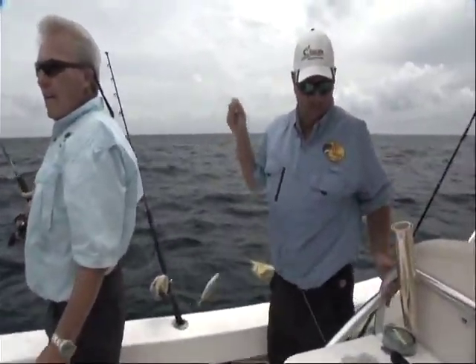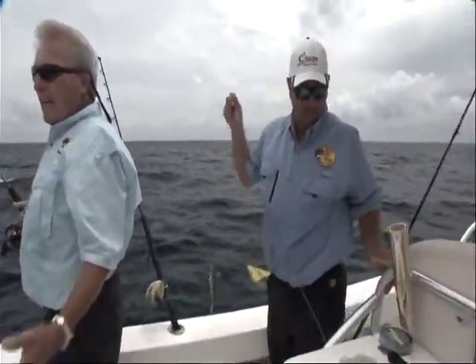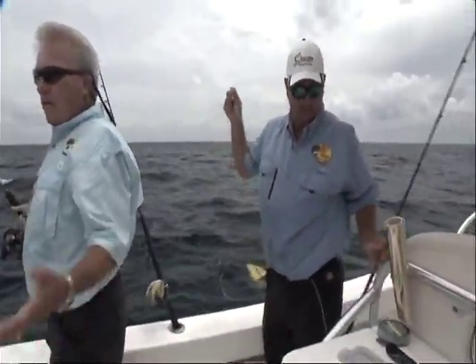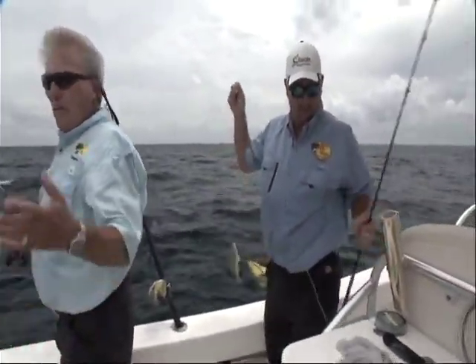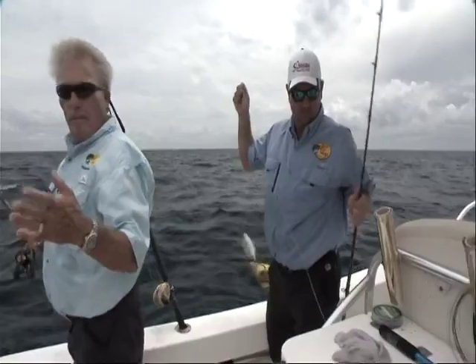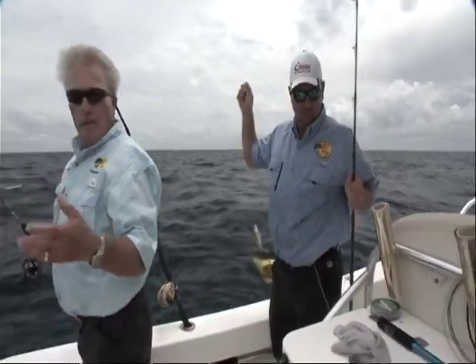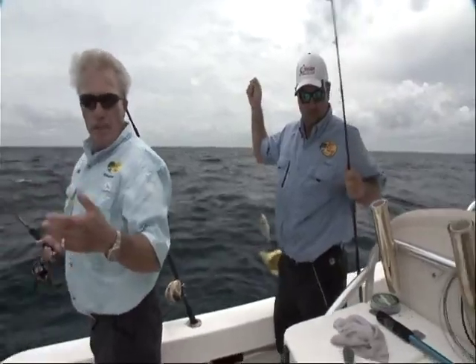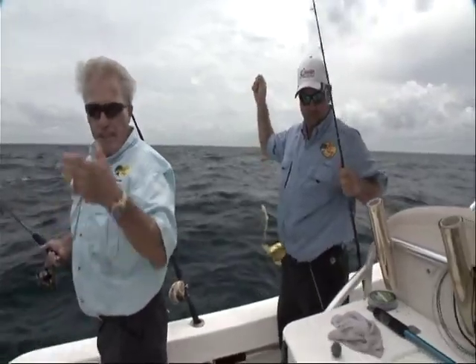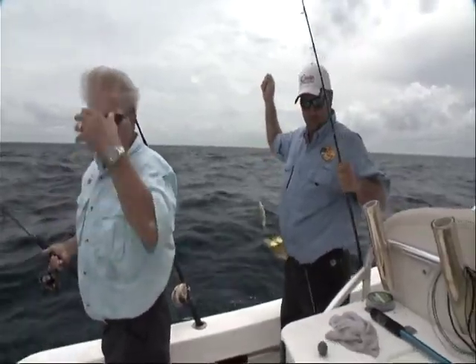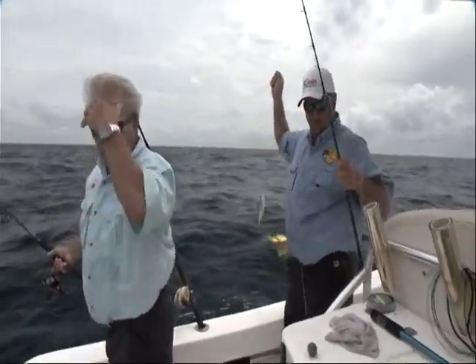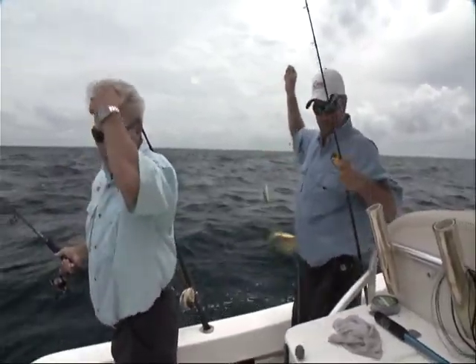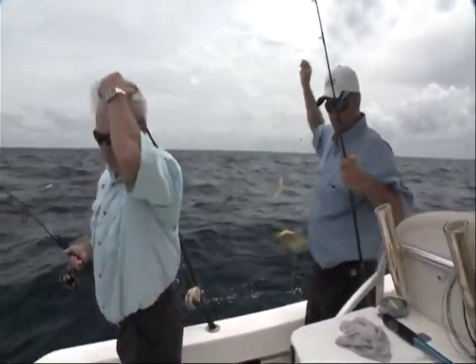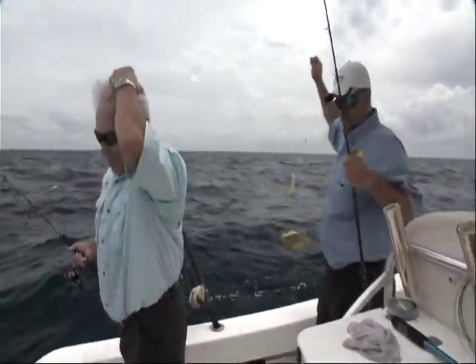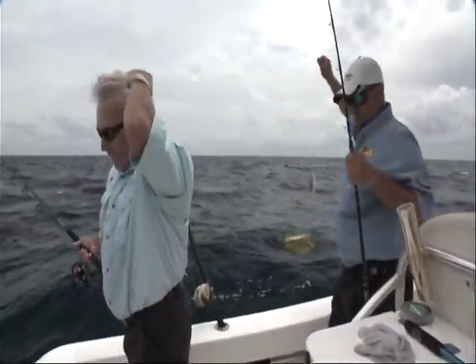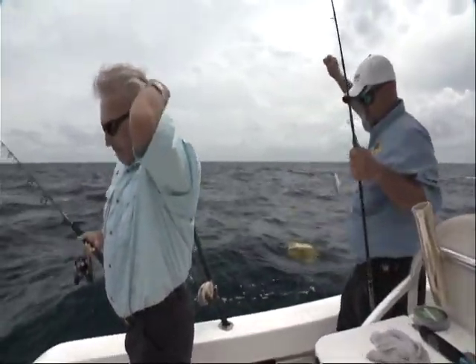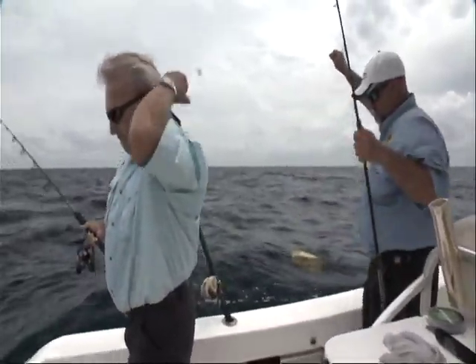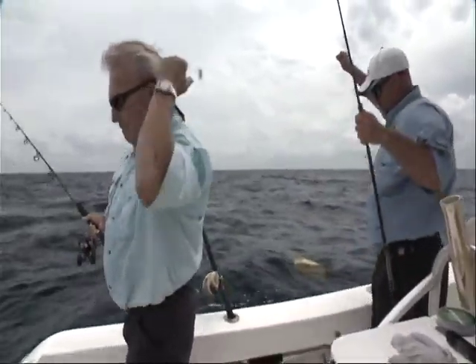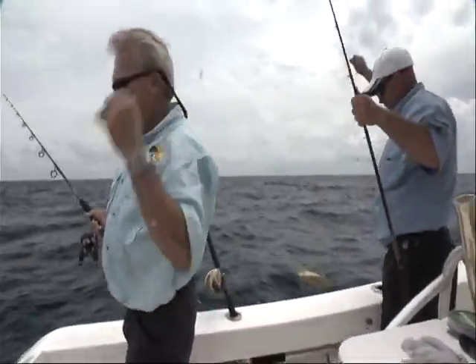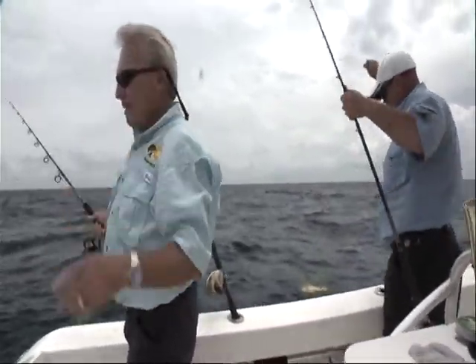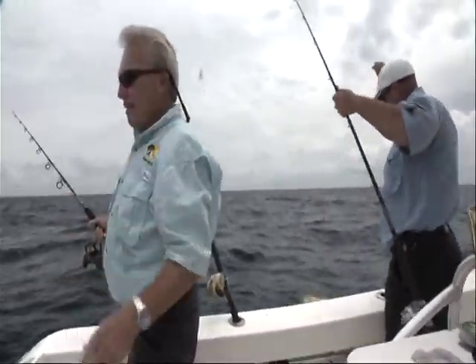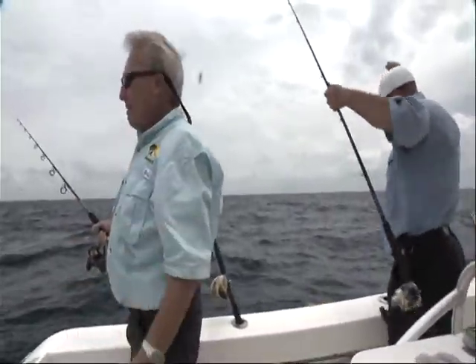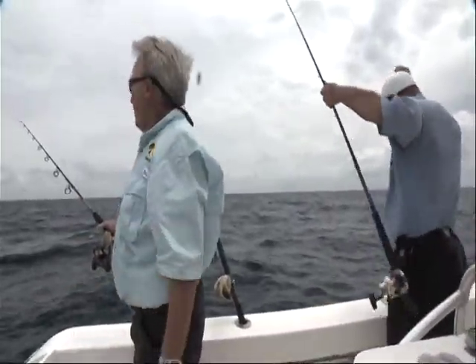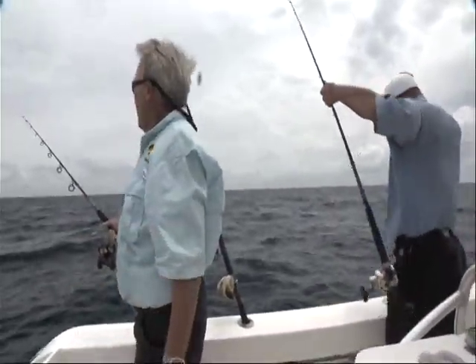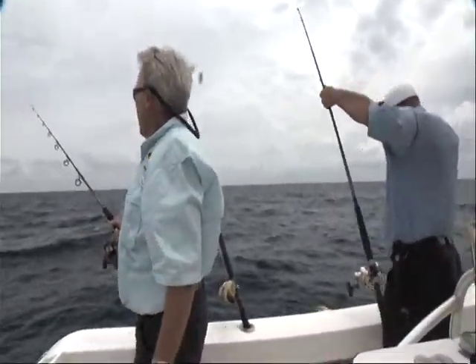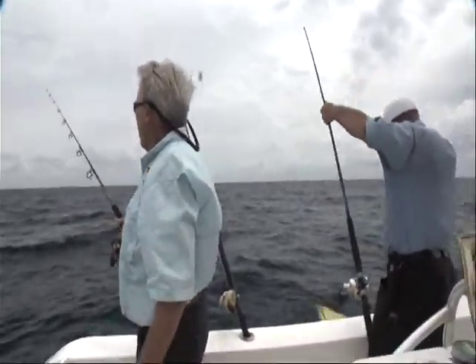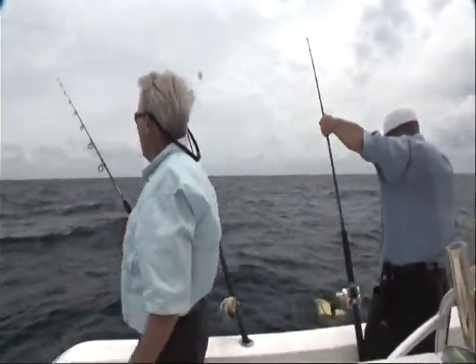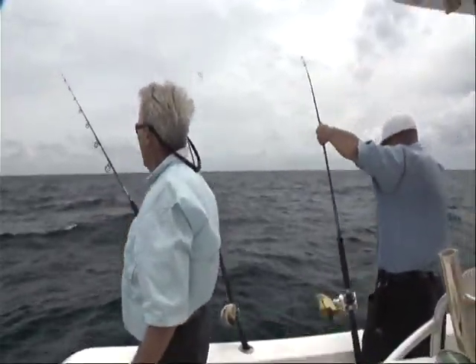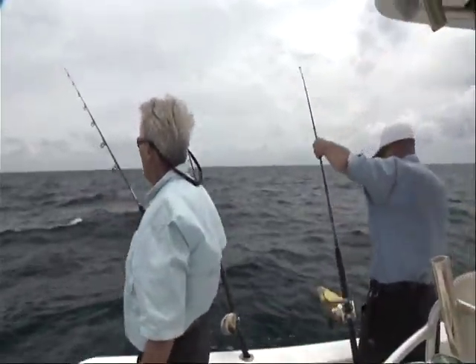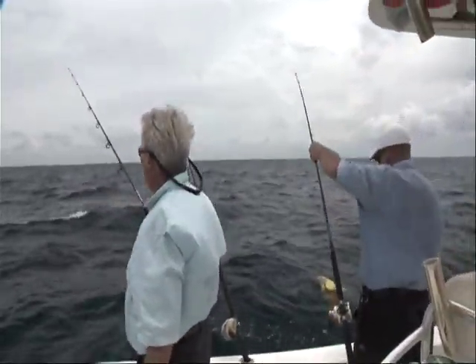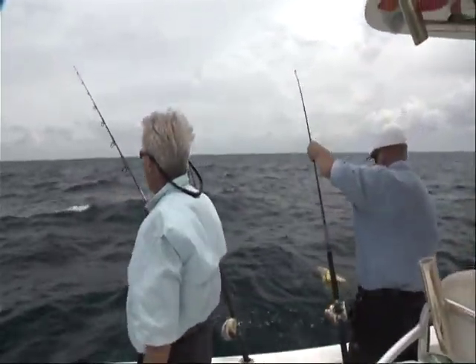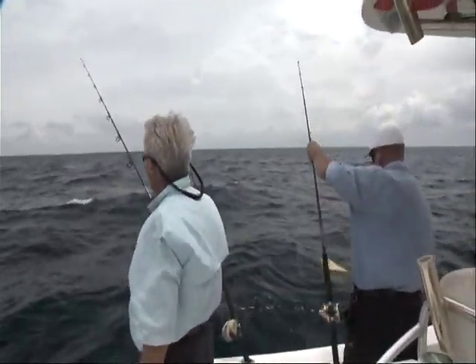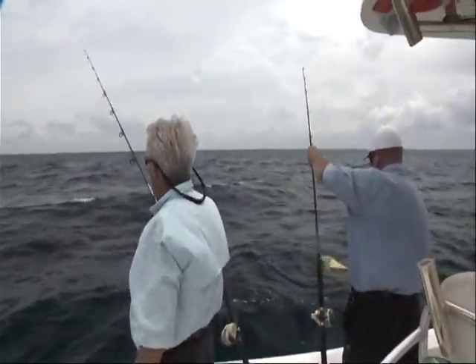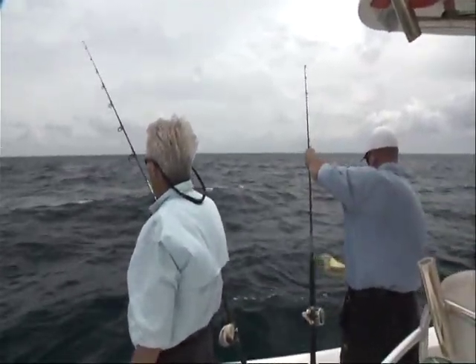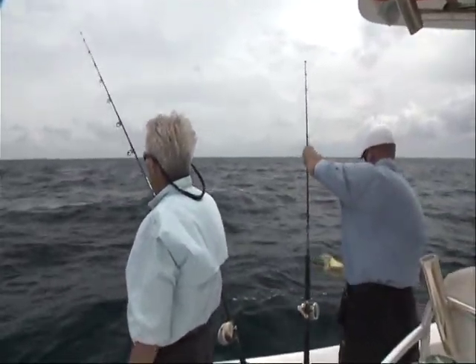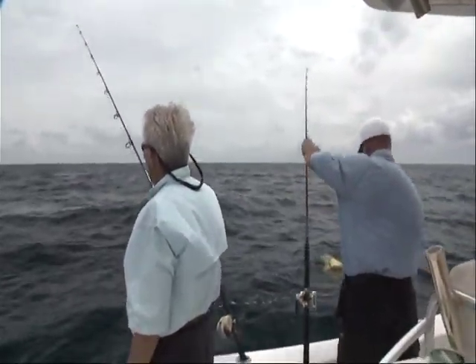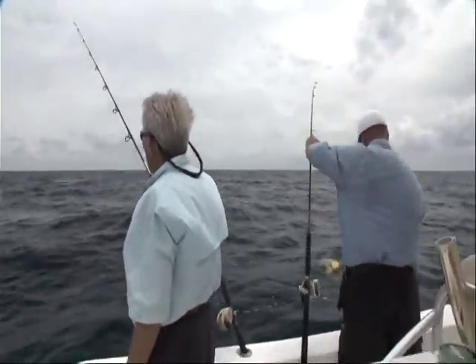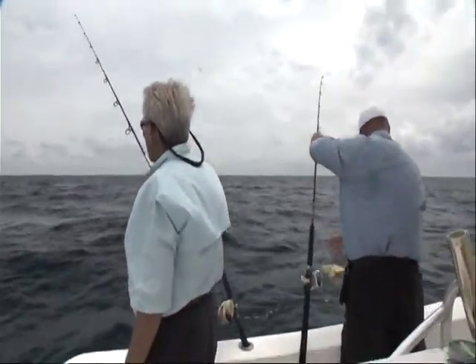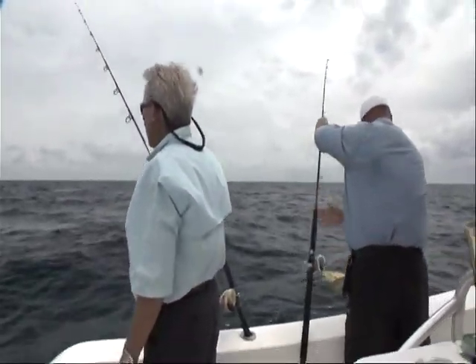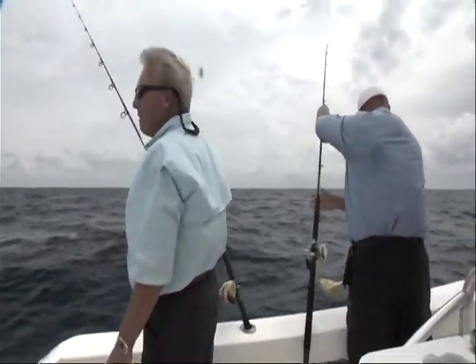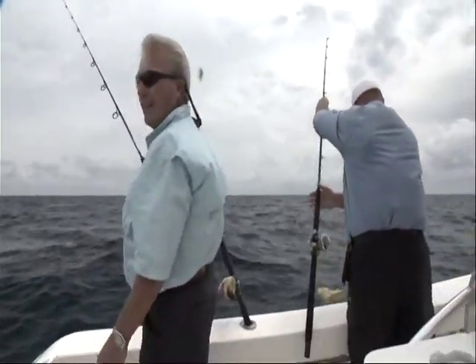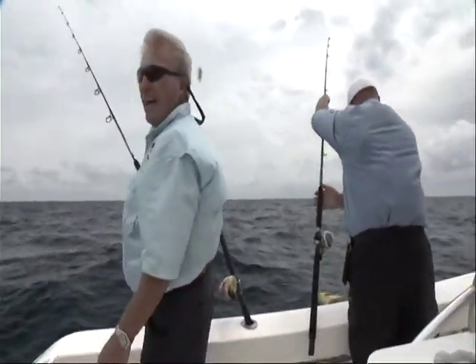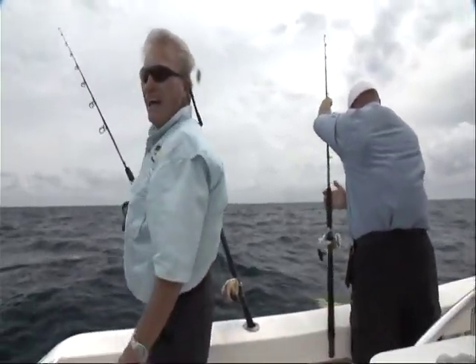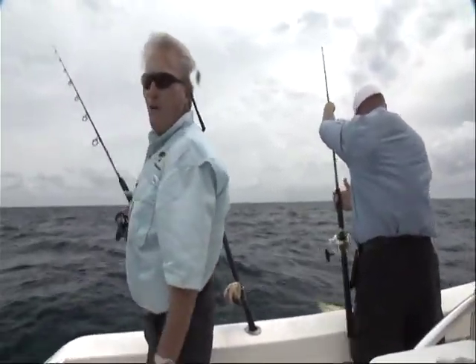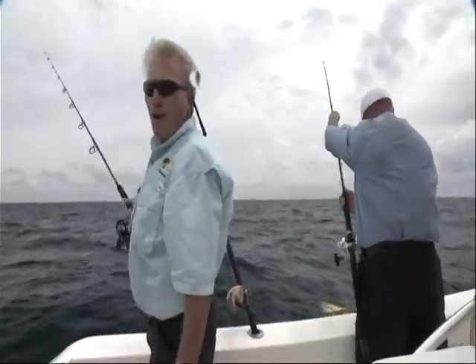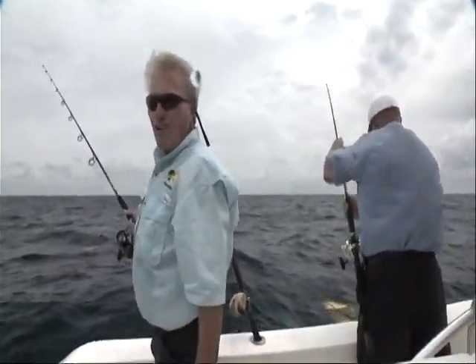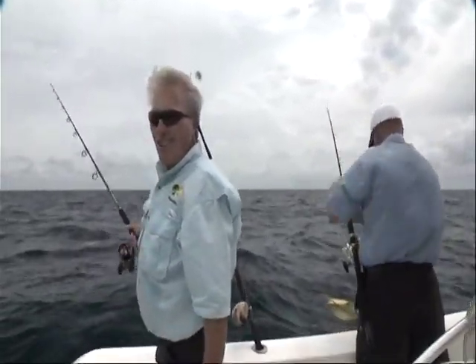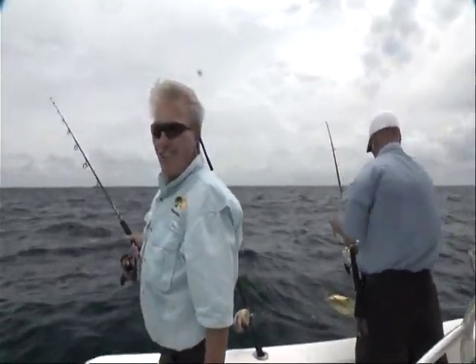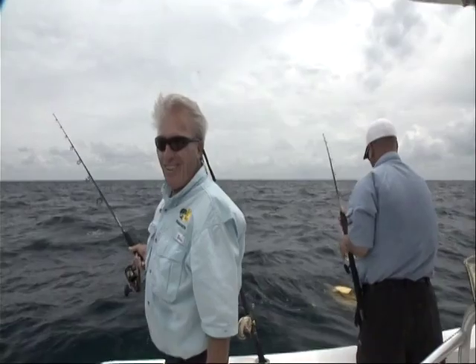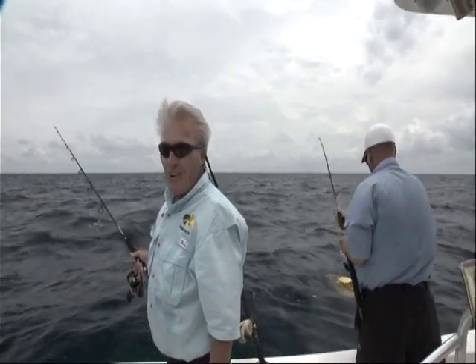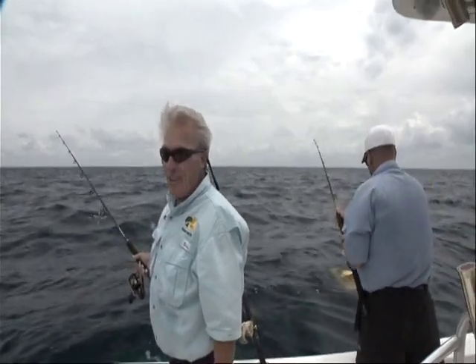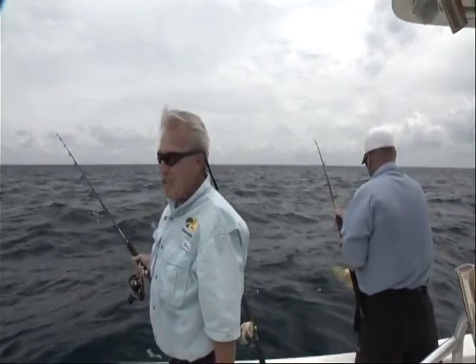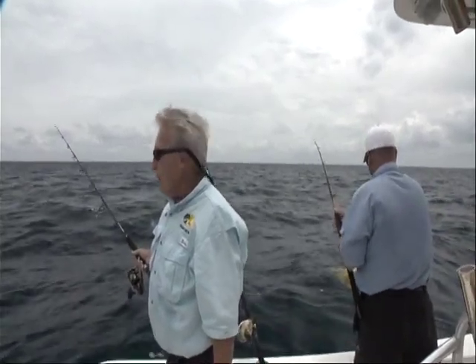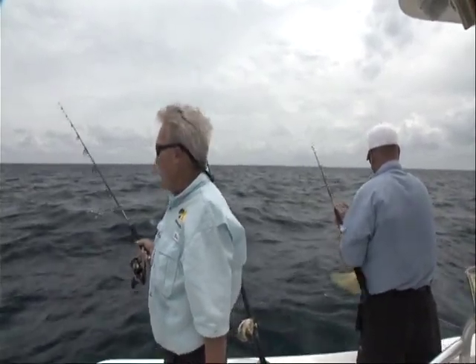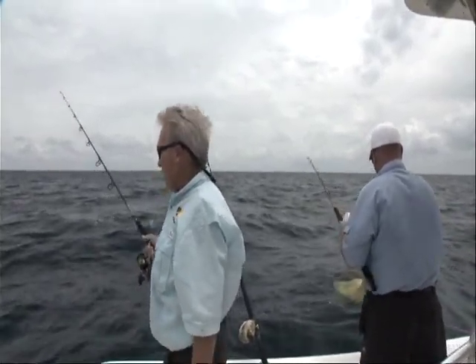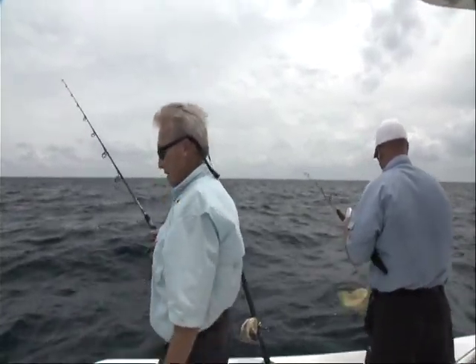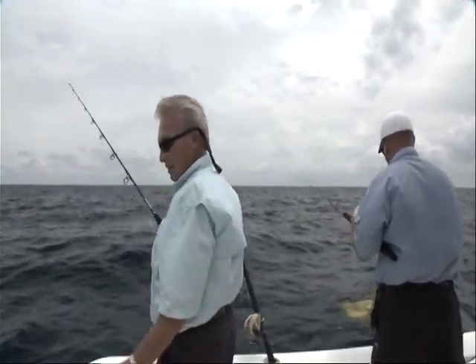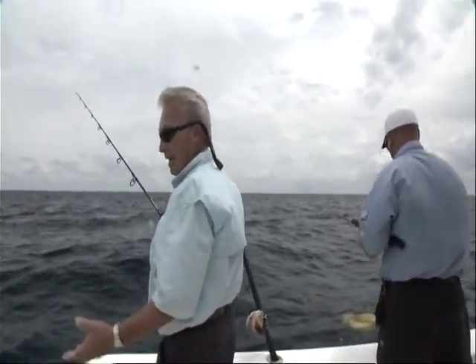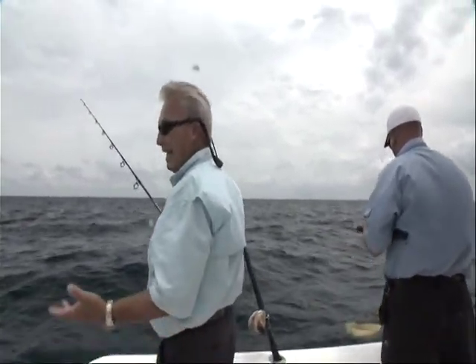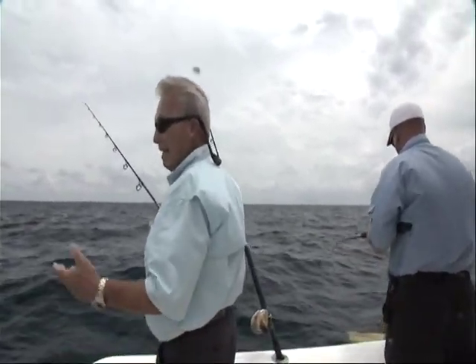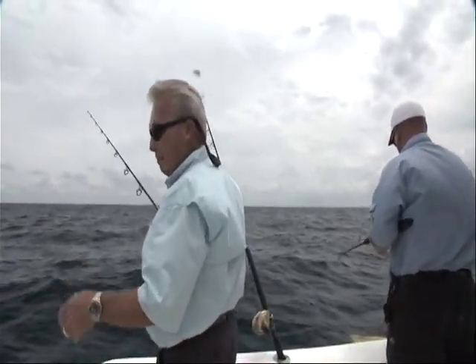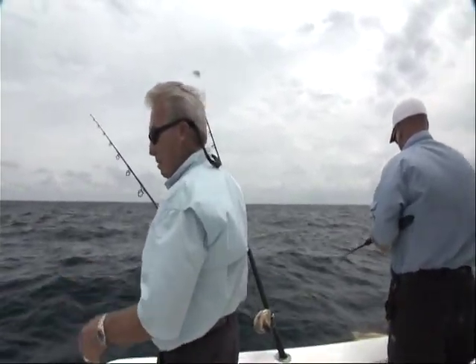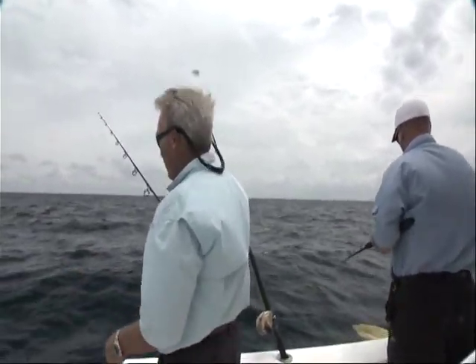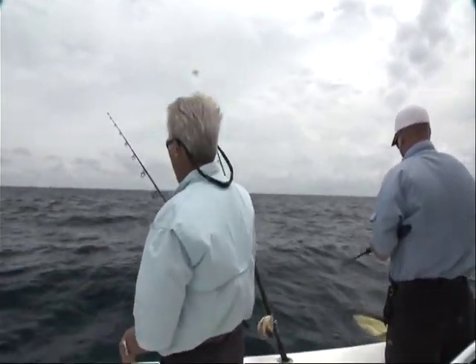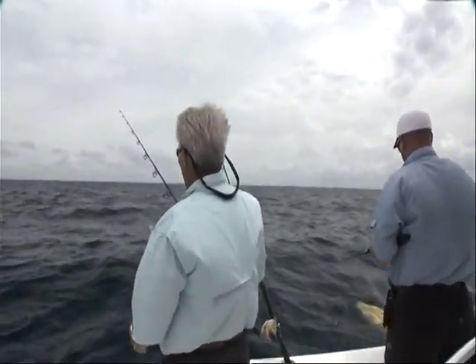Now remember, it's 70 feet deep. Got to be a line watcher. You don't know — these groupers, they can get pretty big.